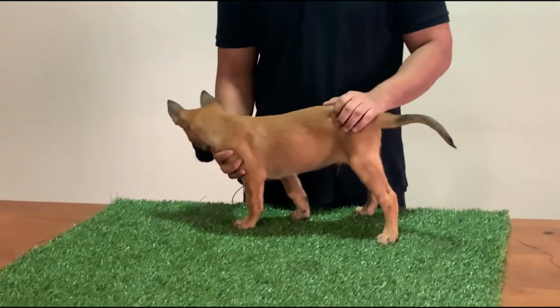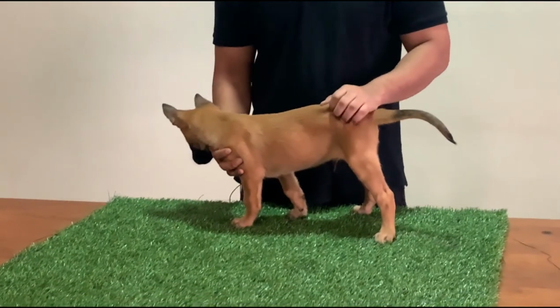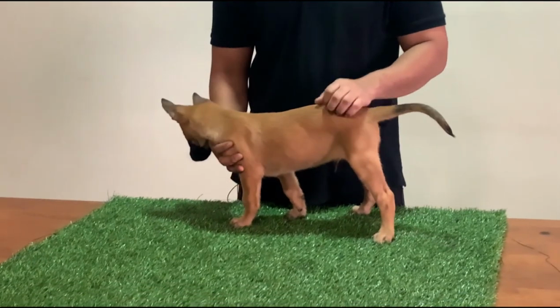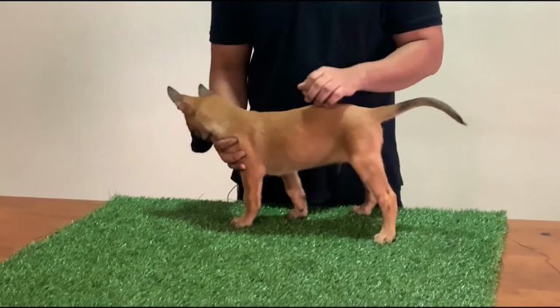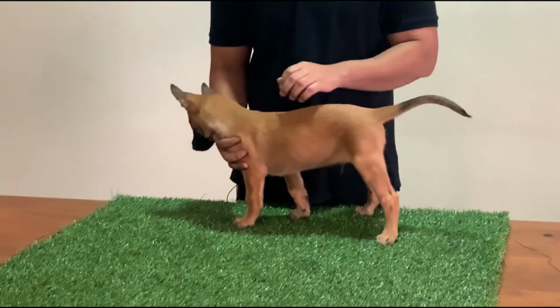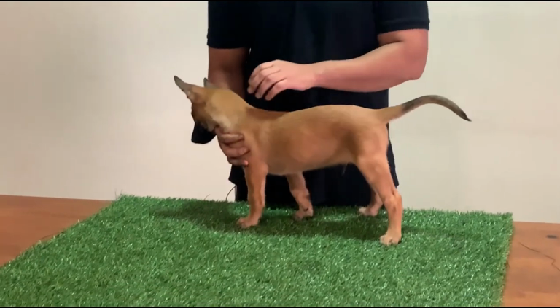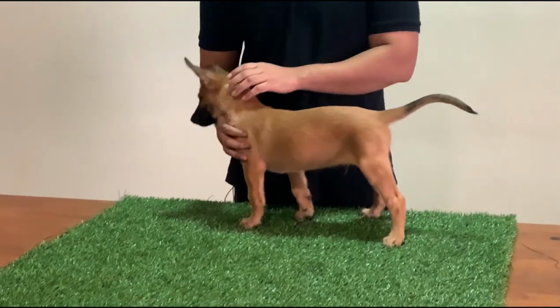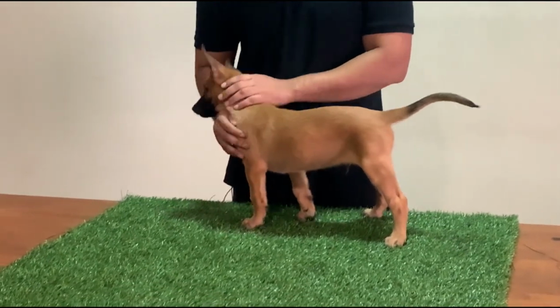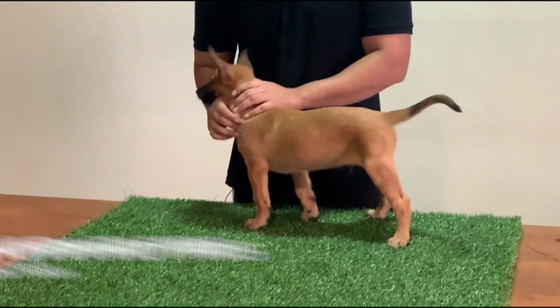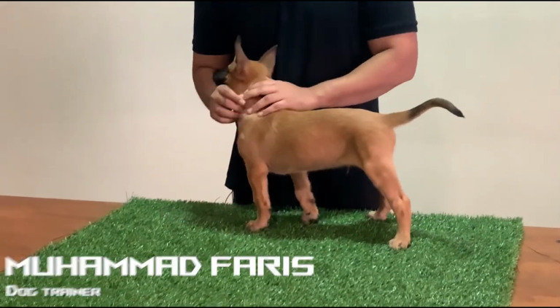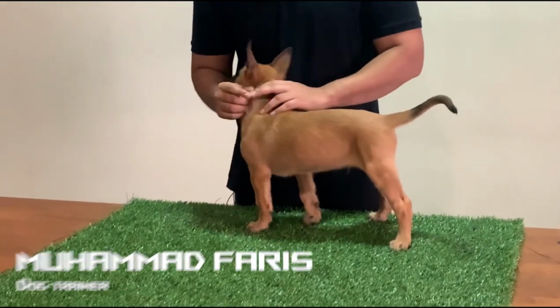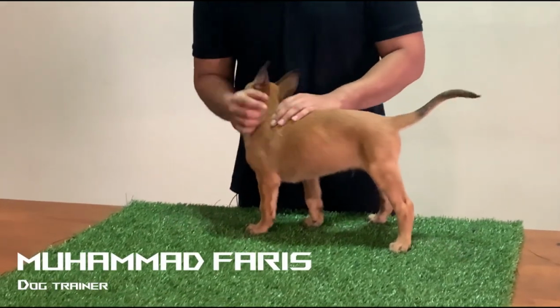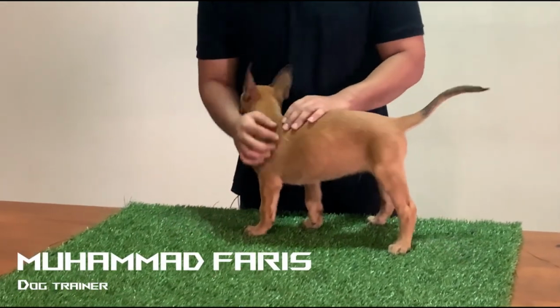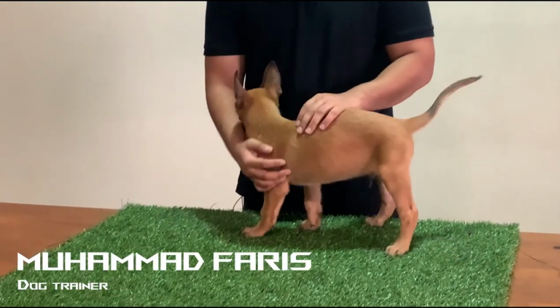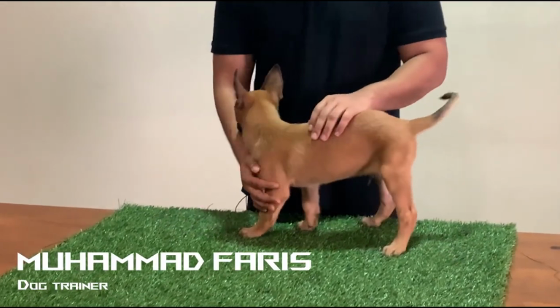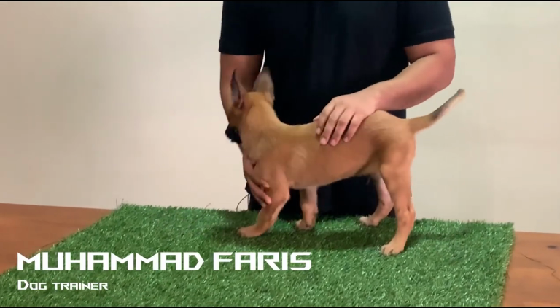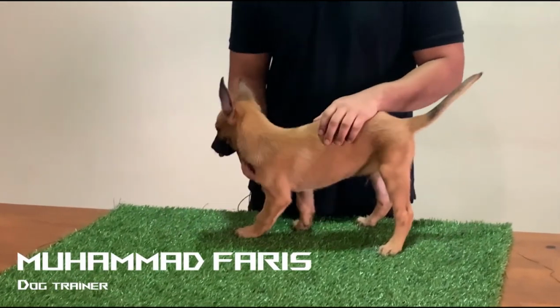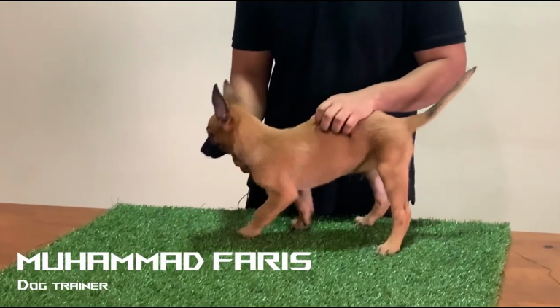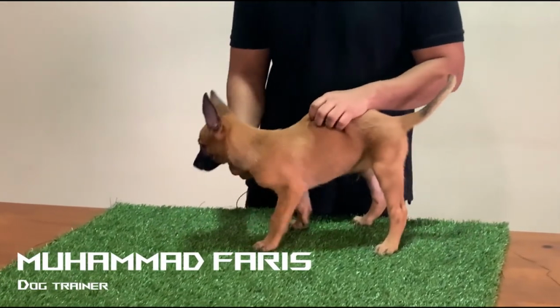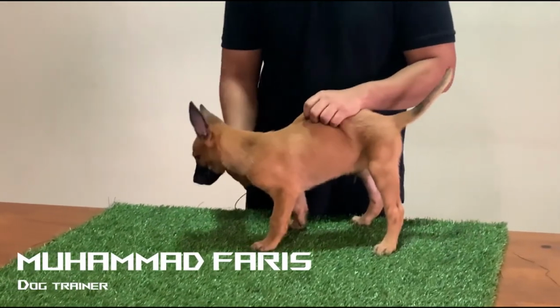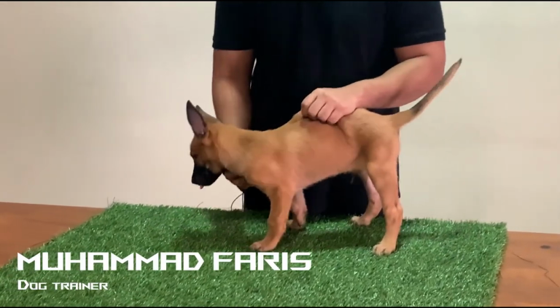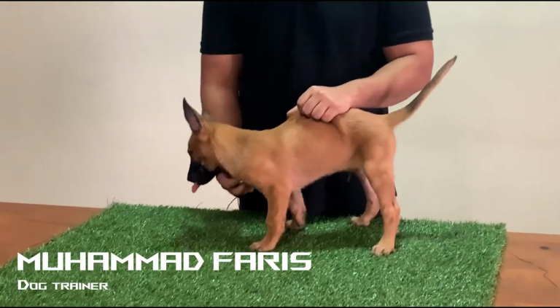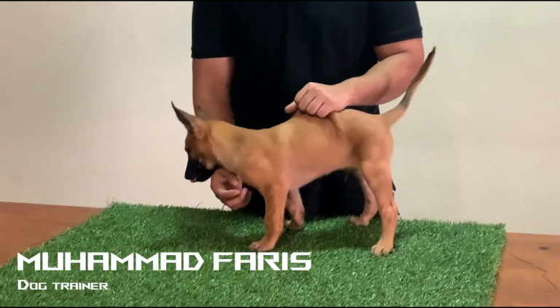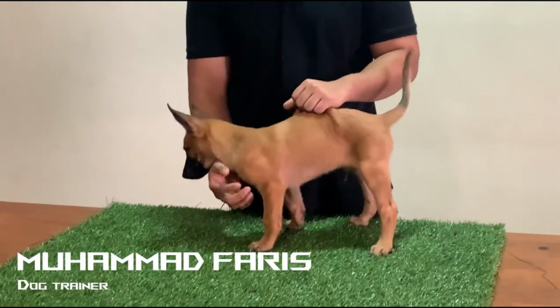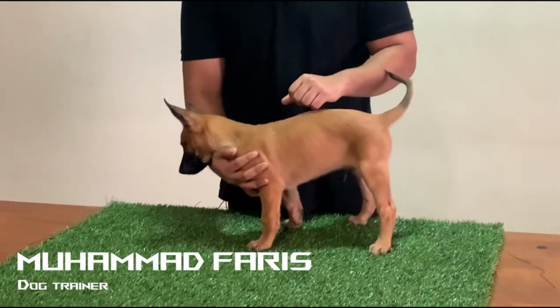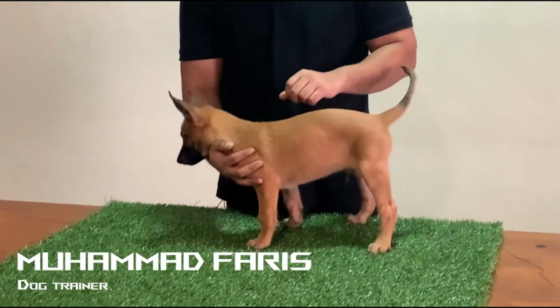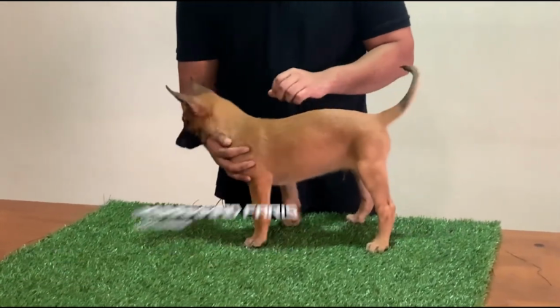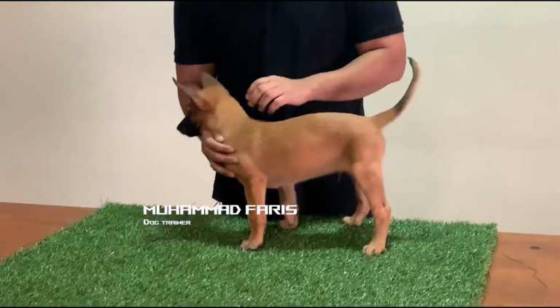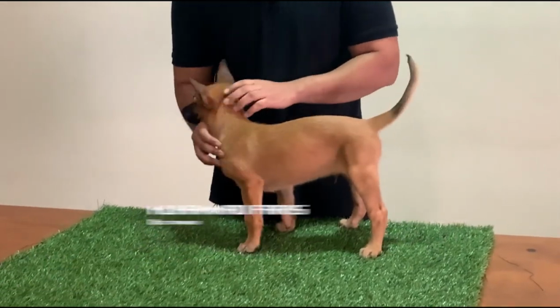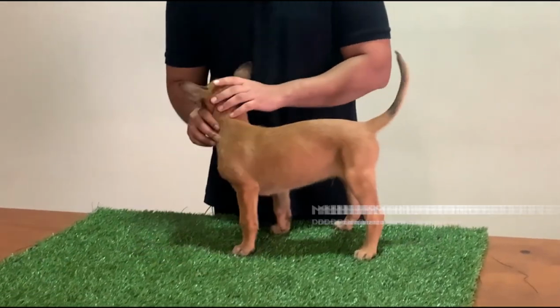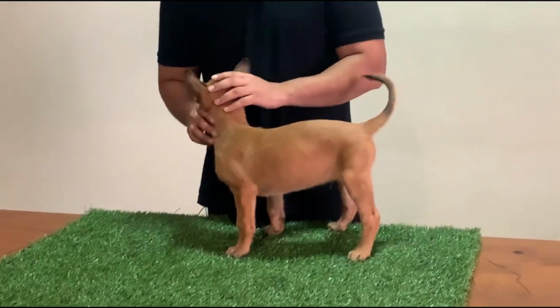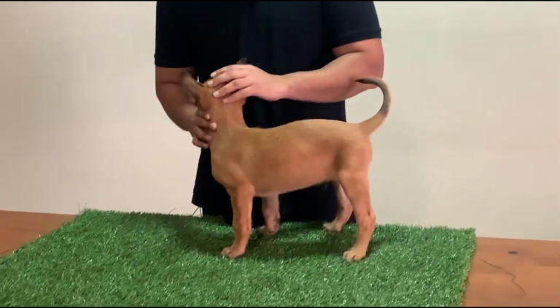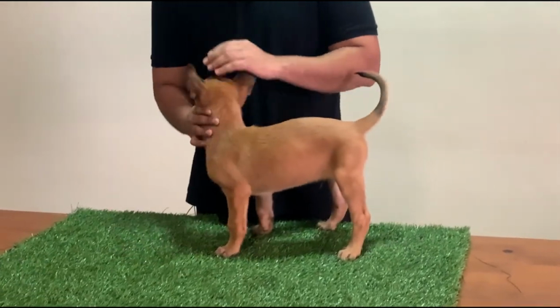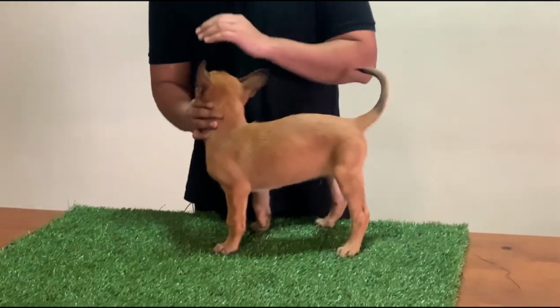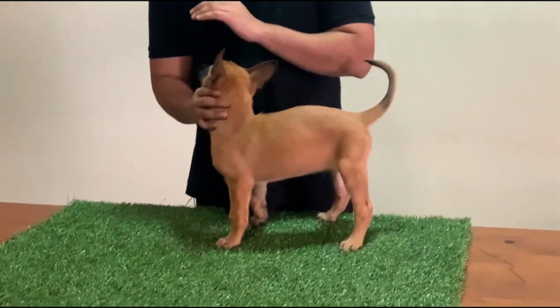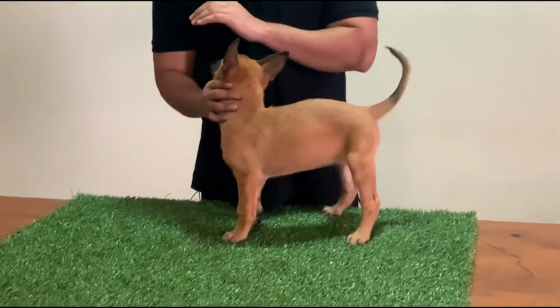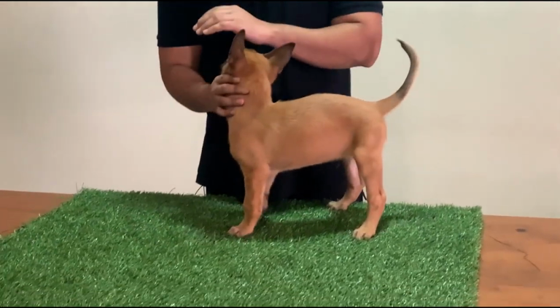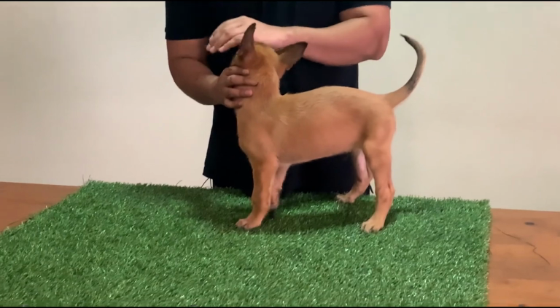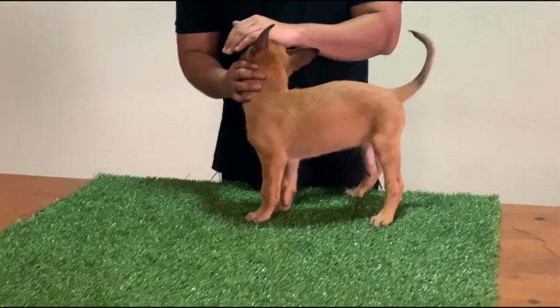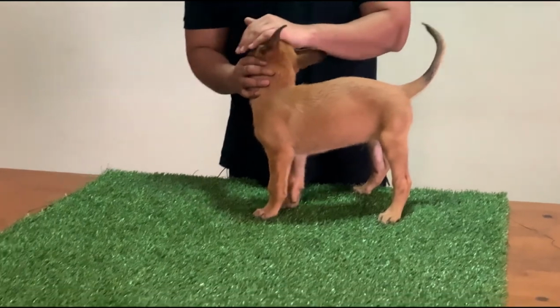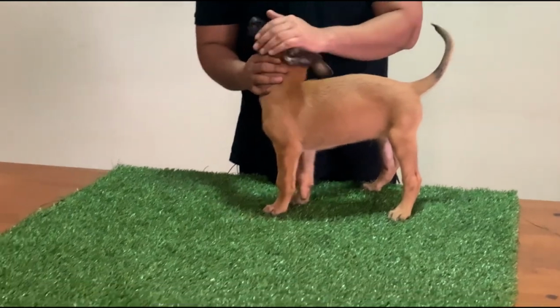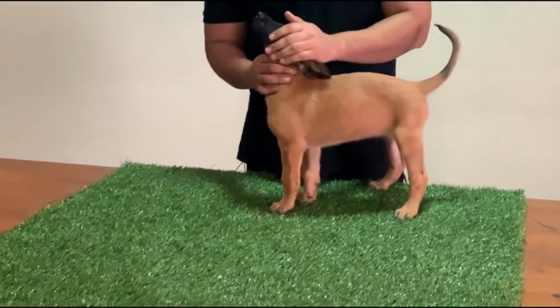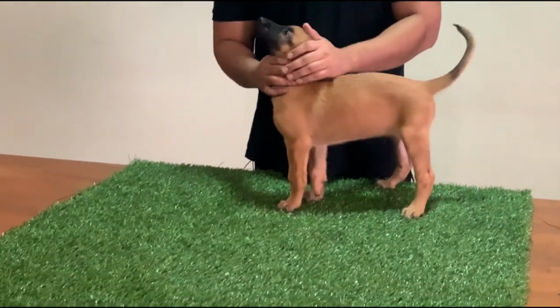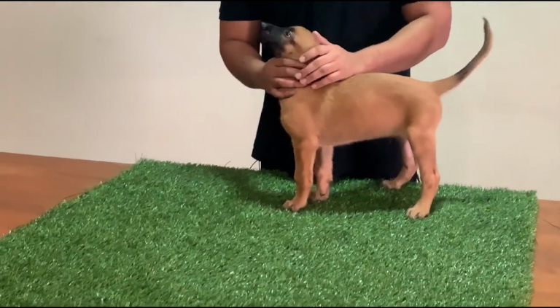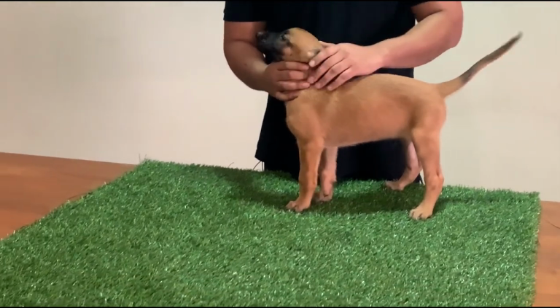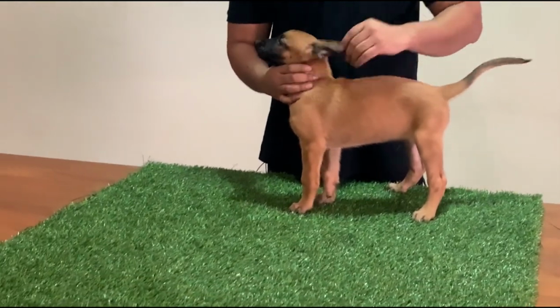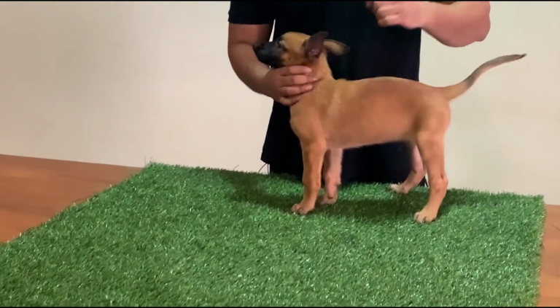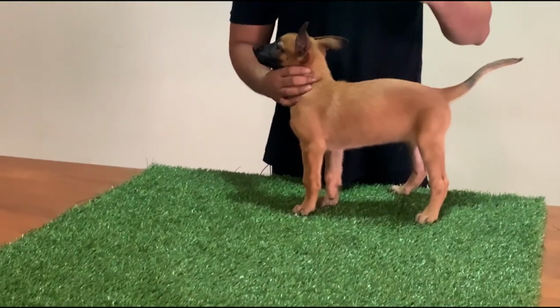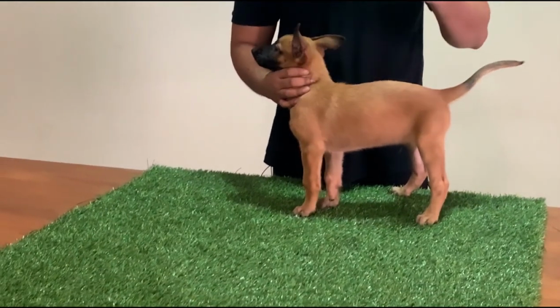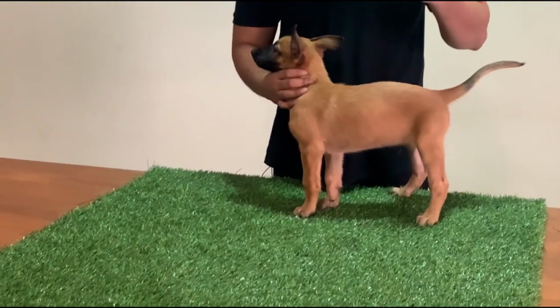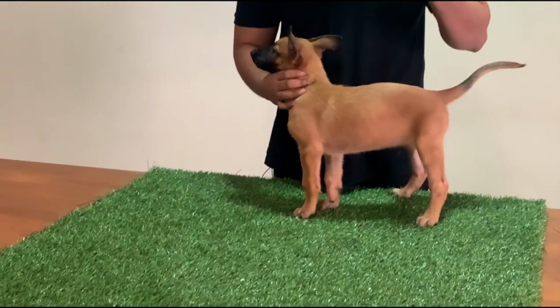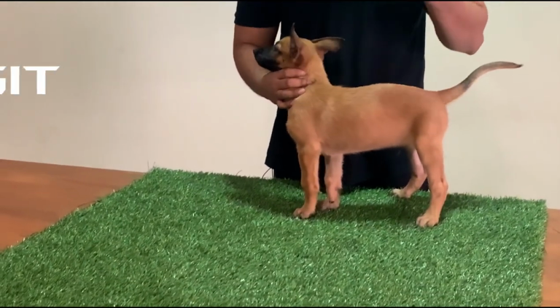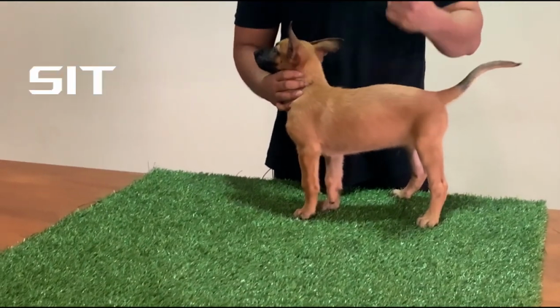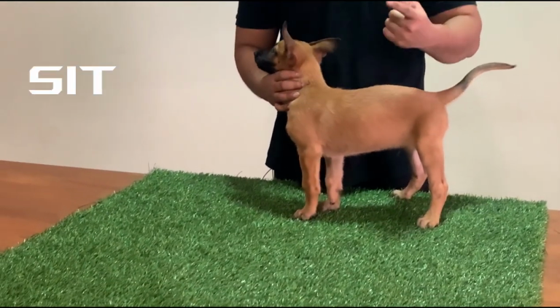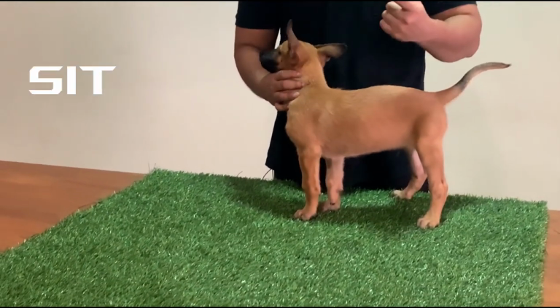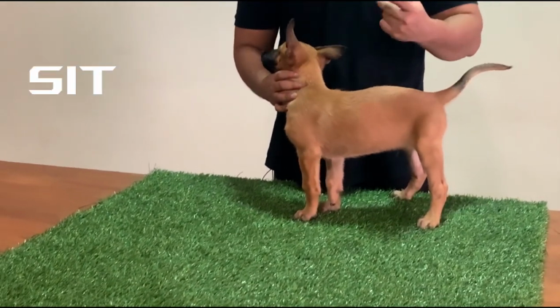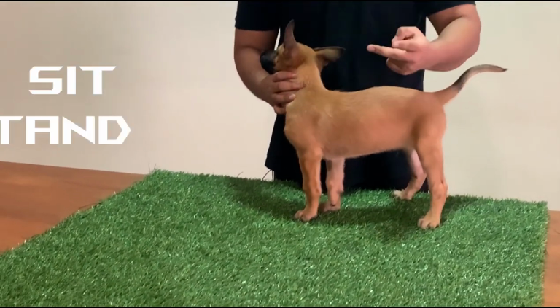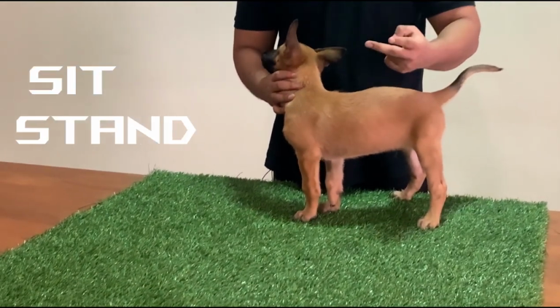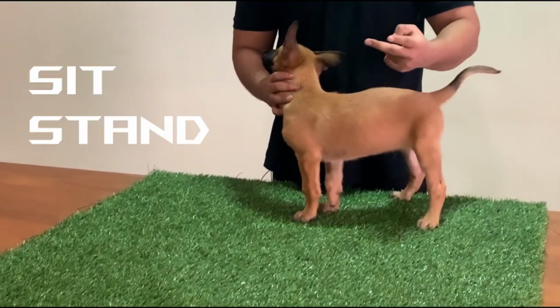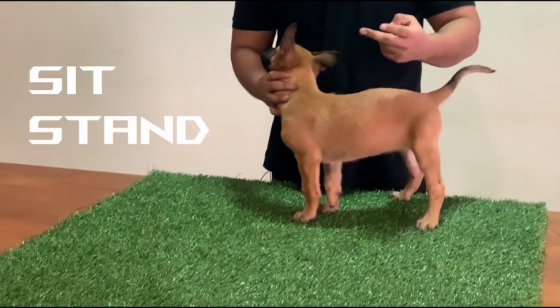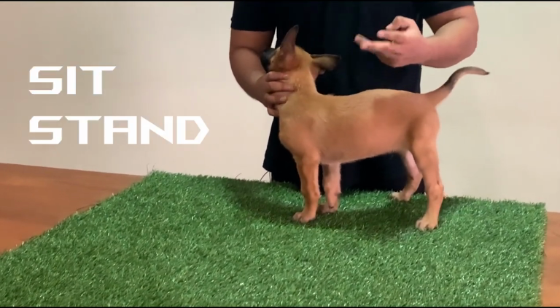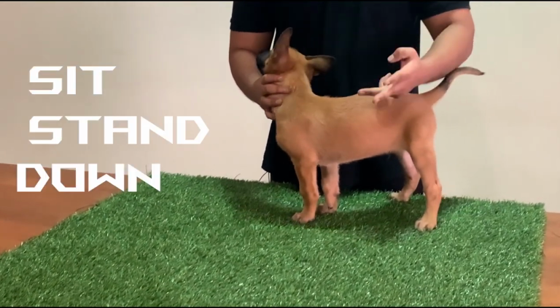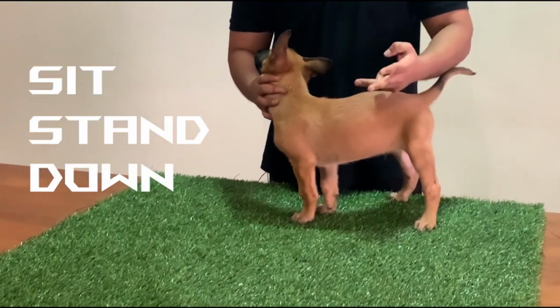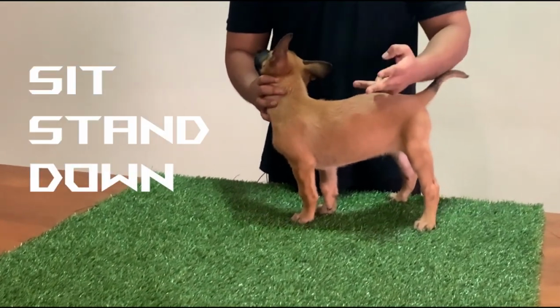Assalamu alaikum guys, this is Muhammad Faris from Proactive K9, and today I will be showing you guys how to teach your puppy the commands sit, stand, and down.